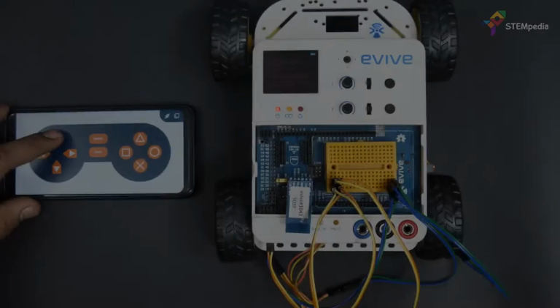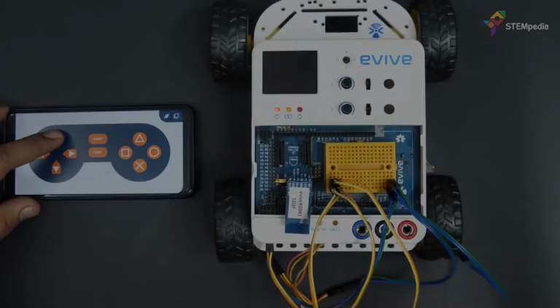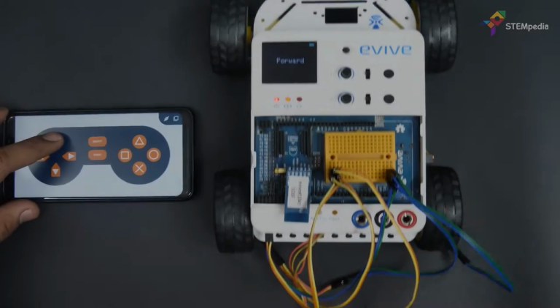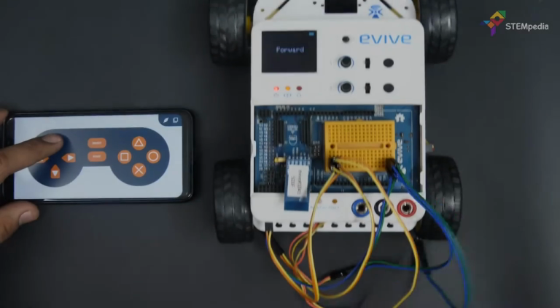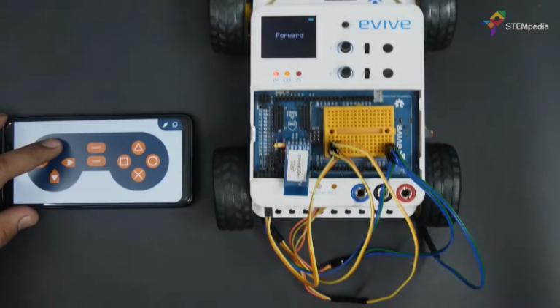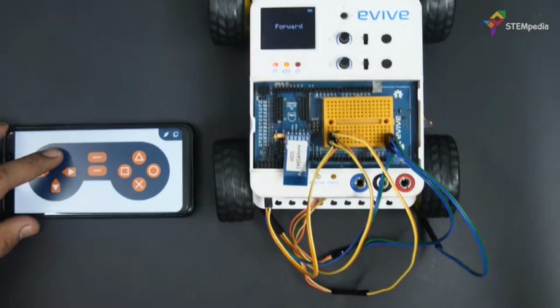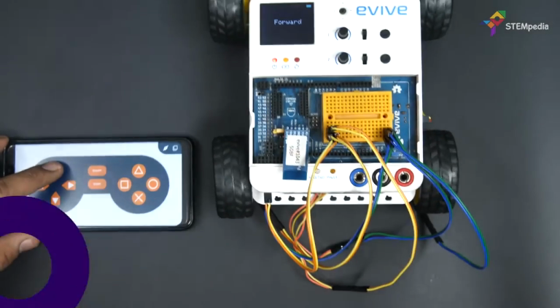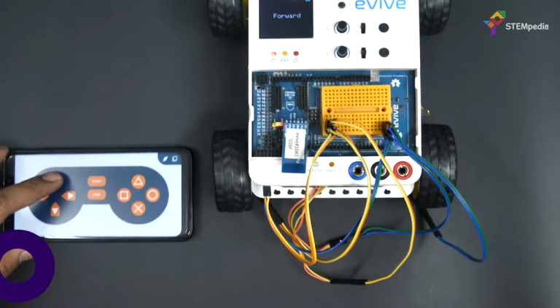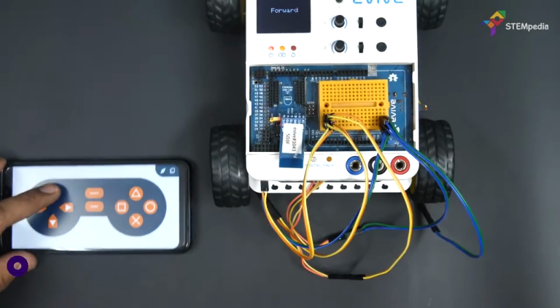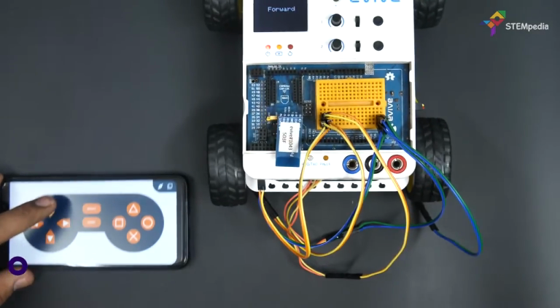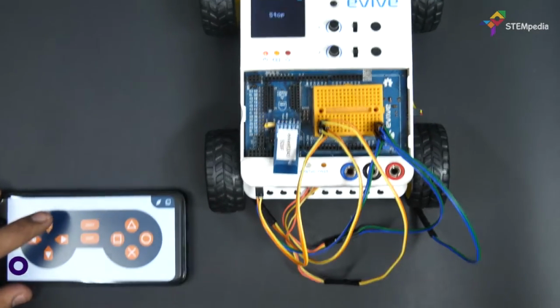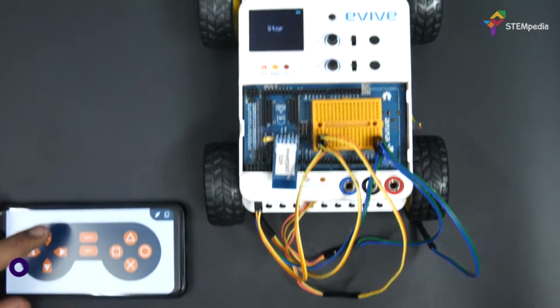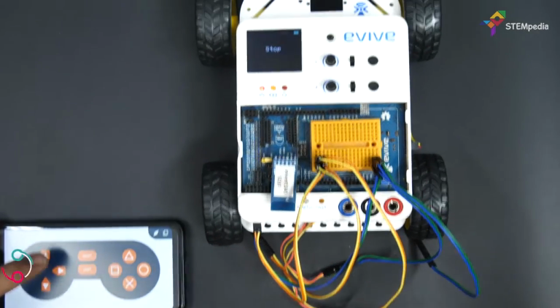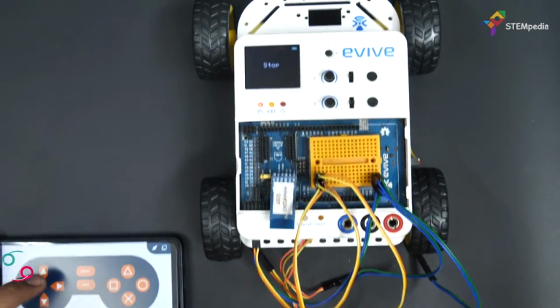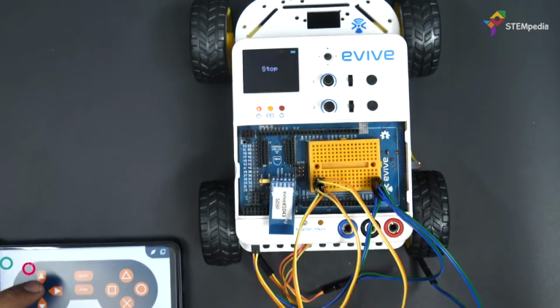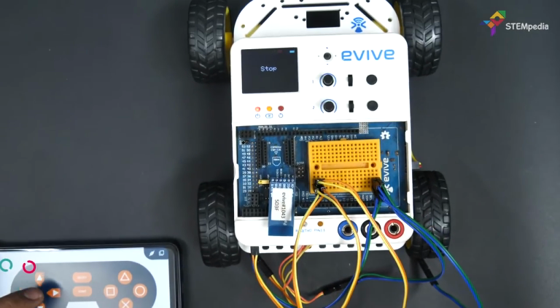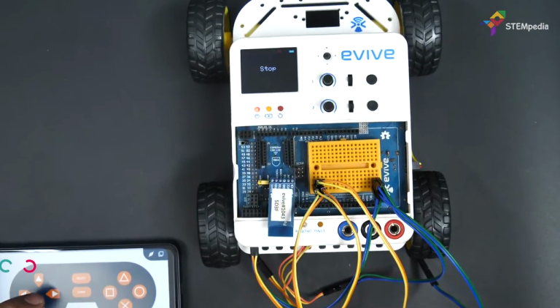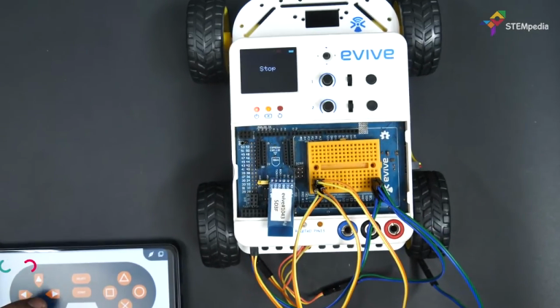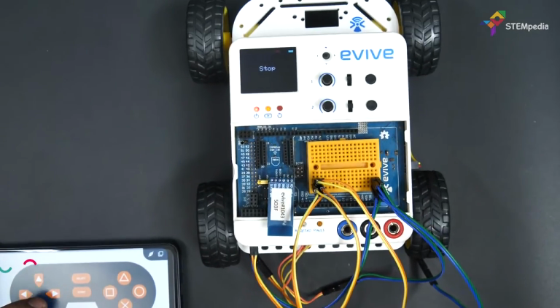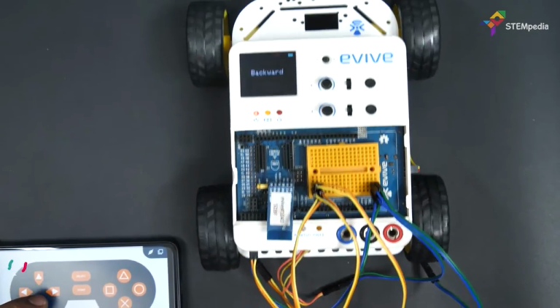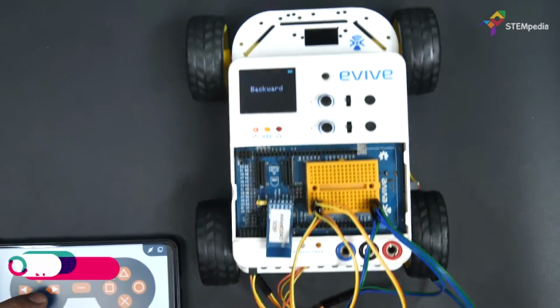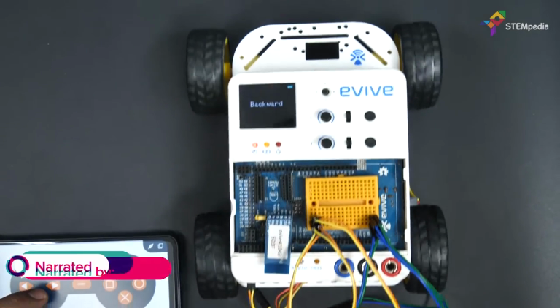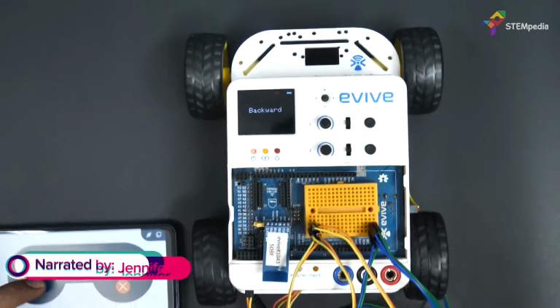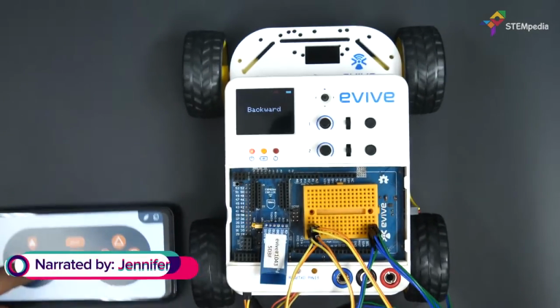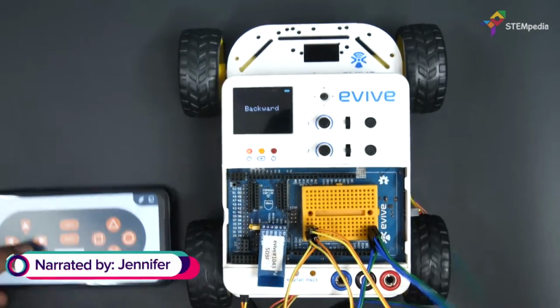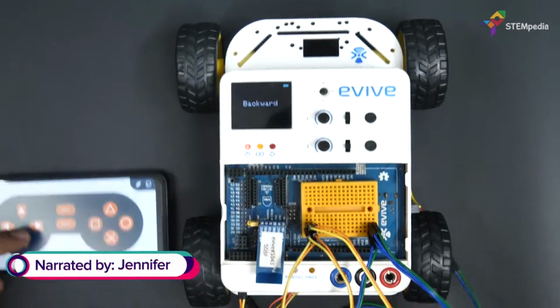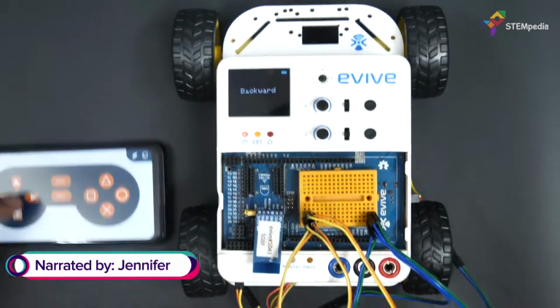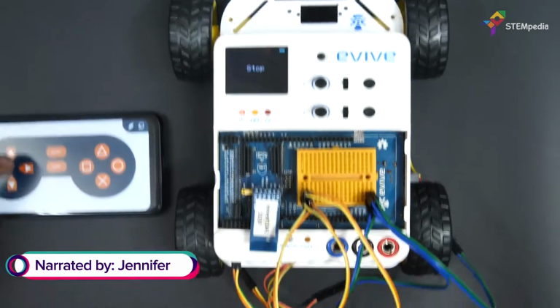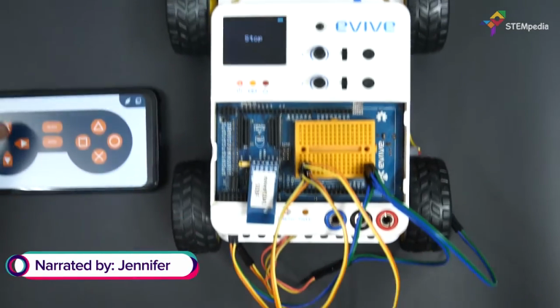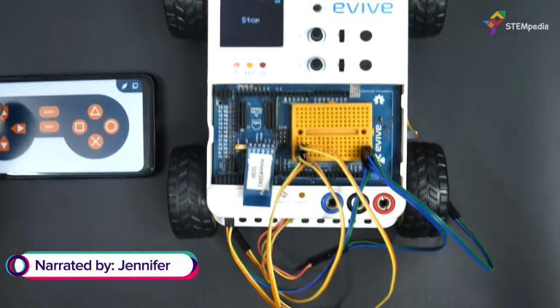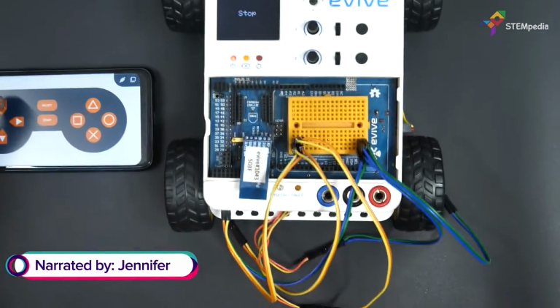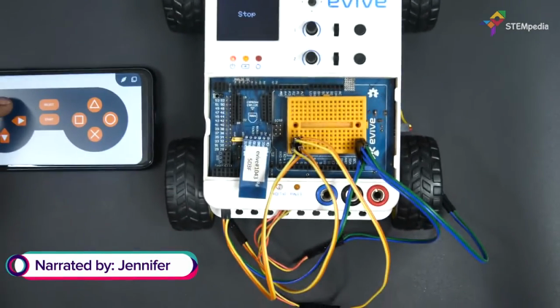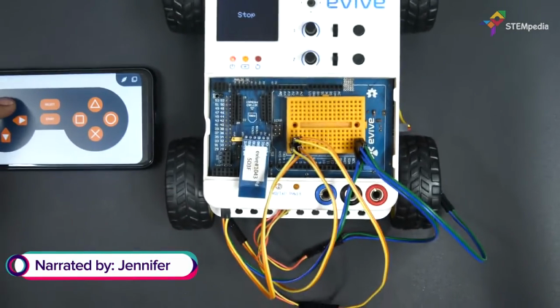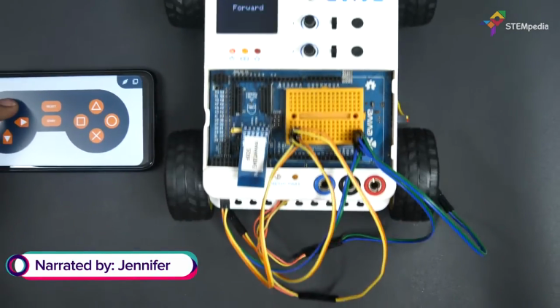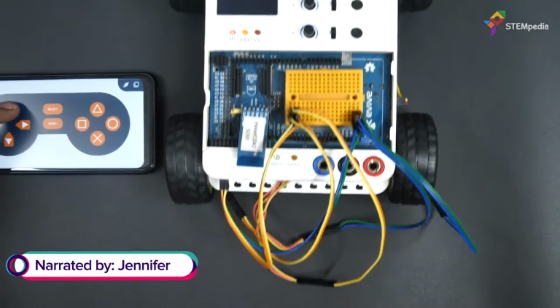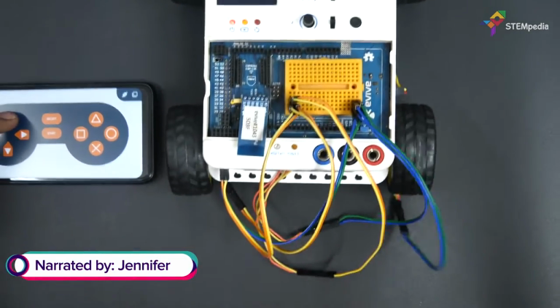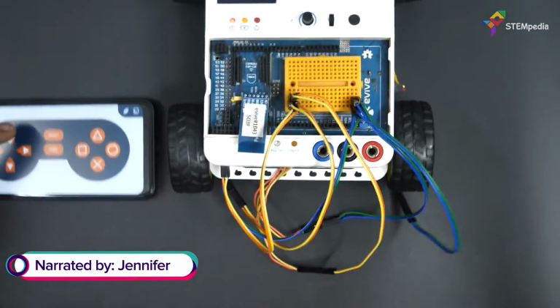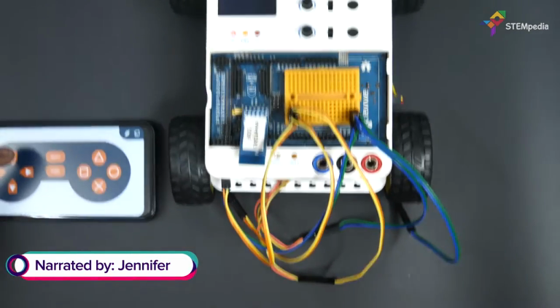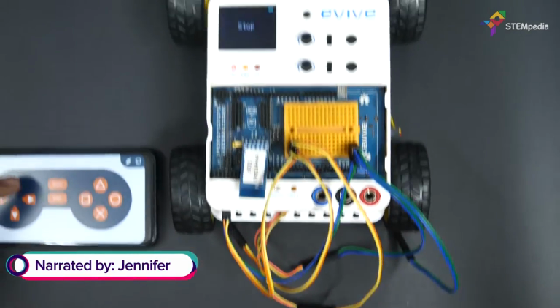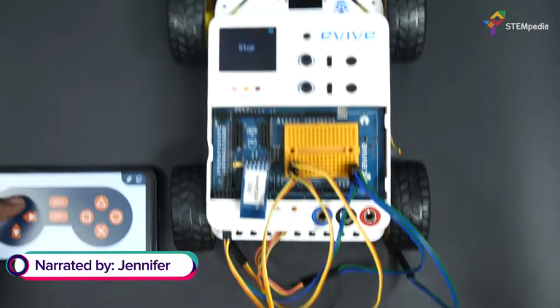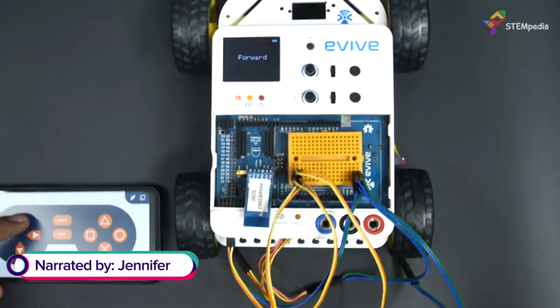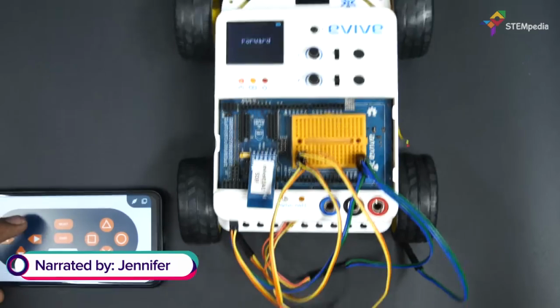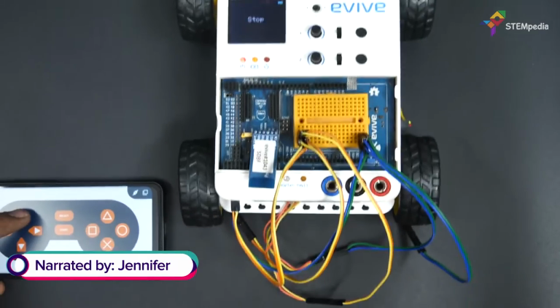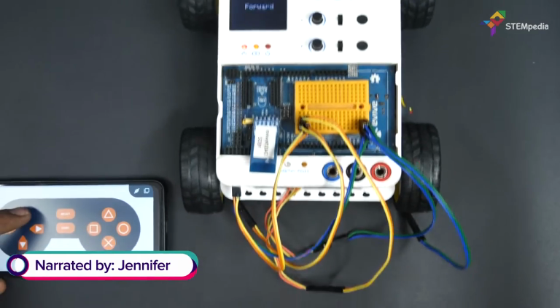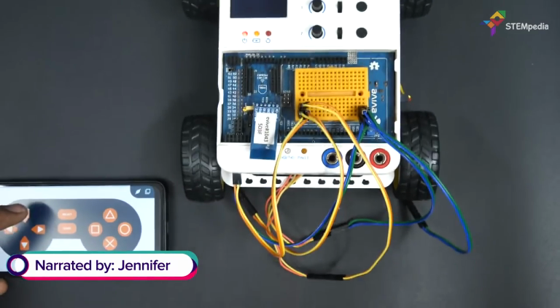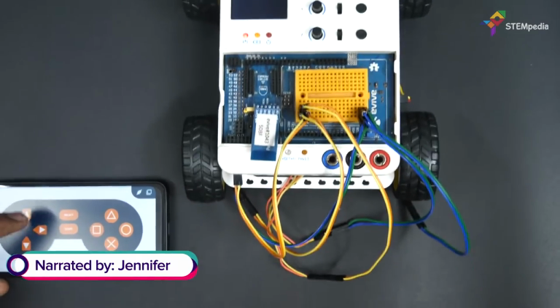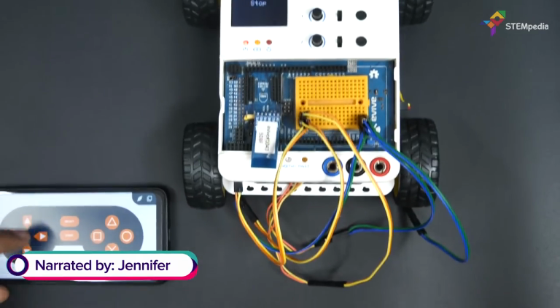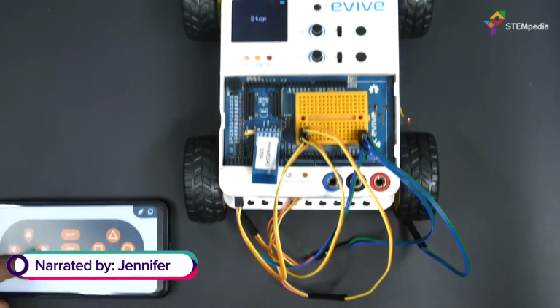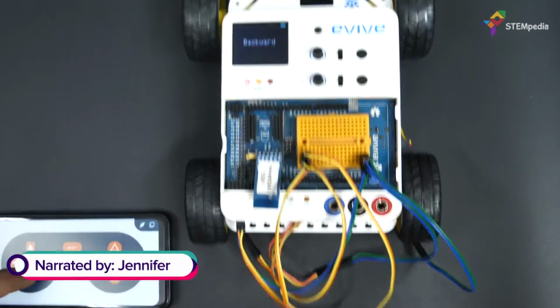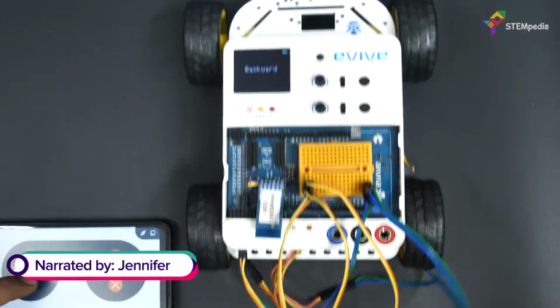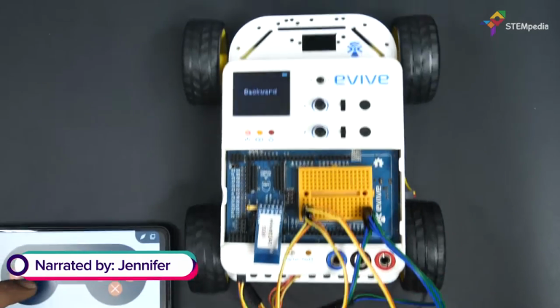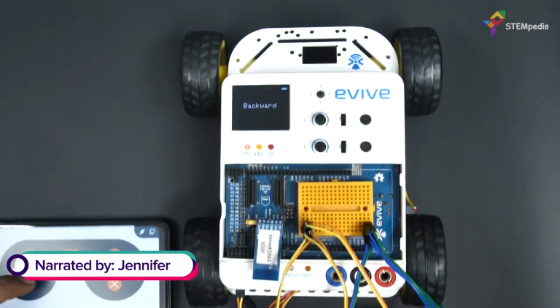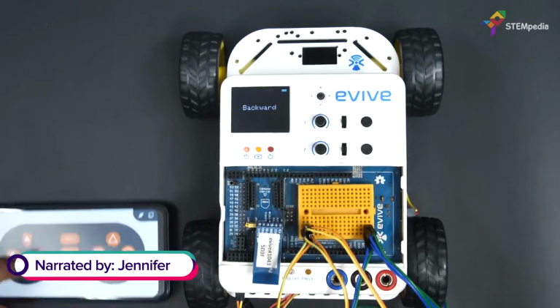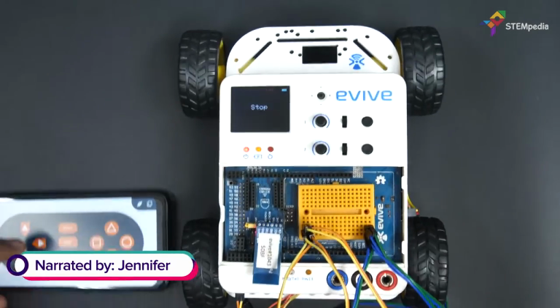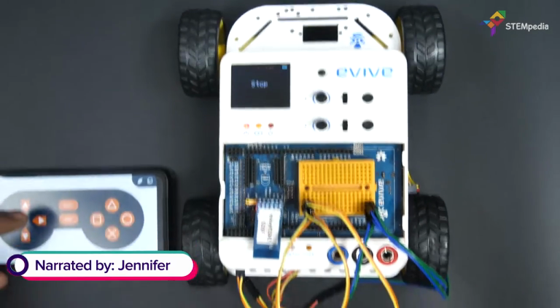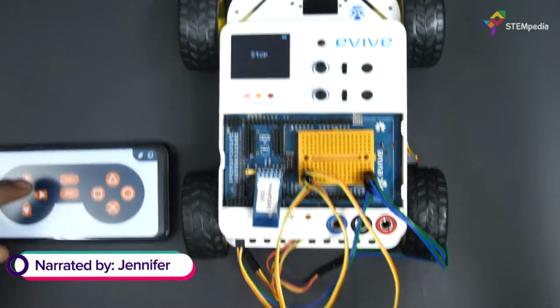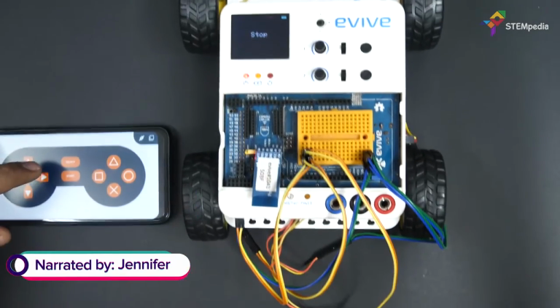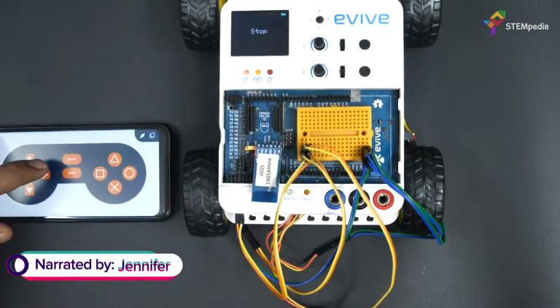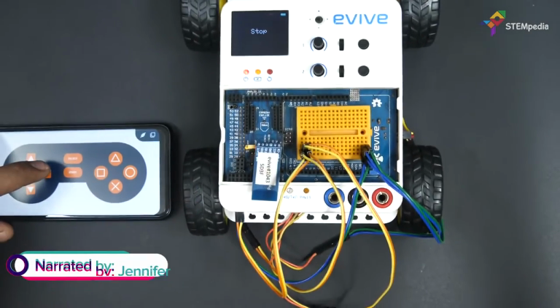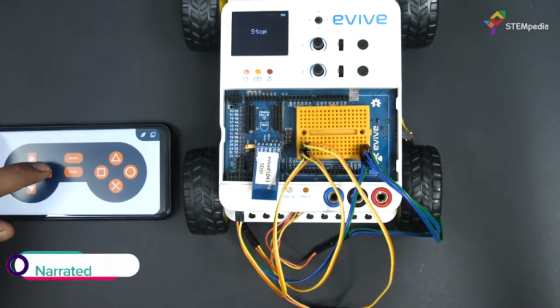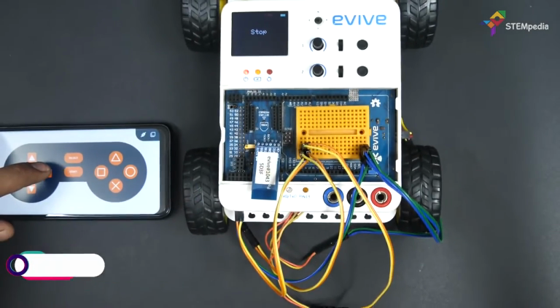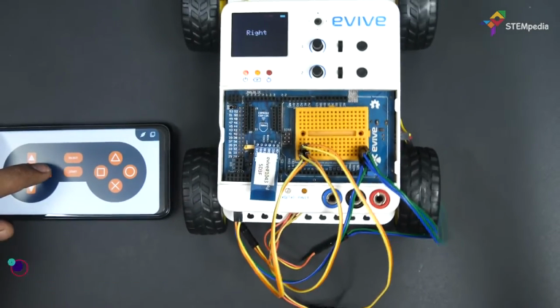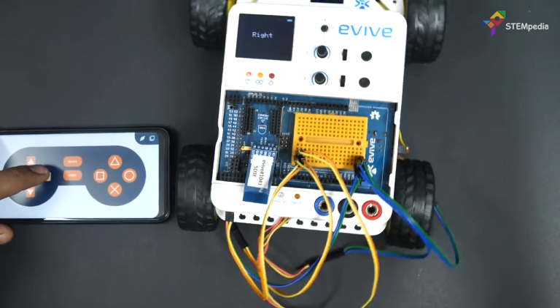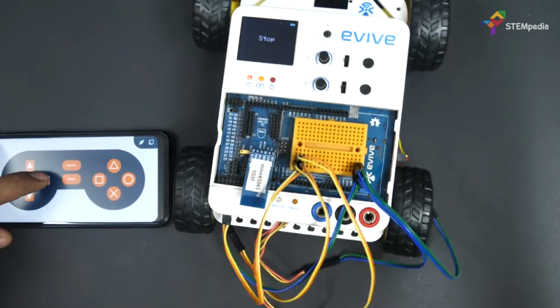Hello everyone! In this video, we are going to show you how to make a 4 wheel drive robot and control it using a smartphone.